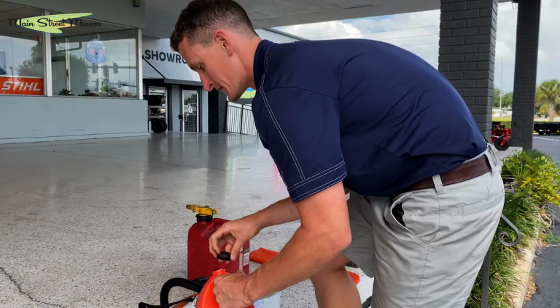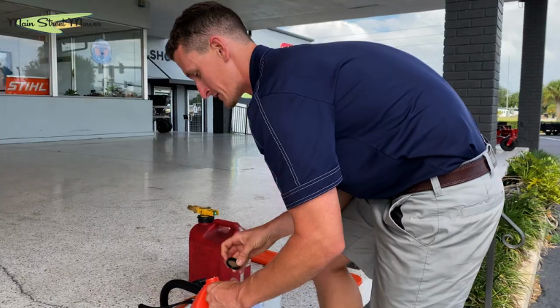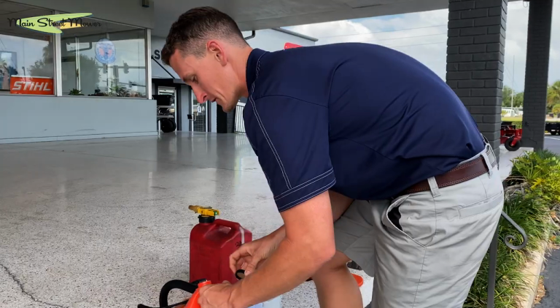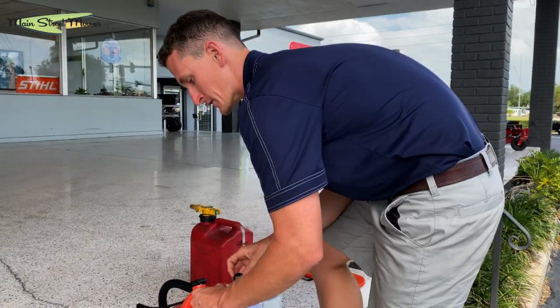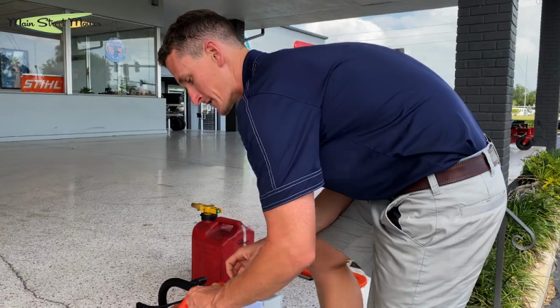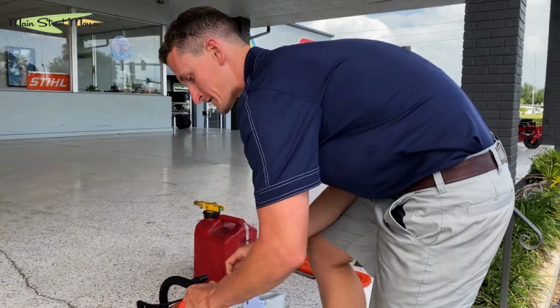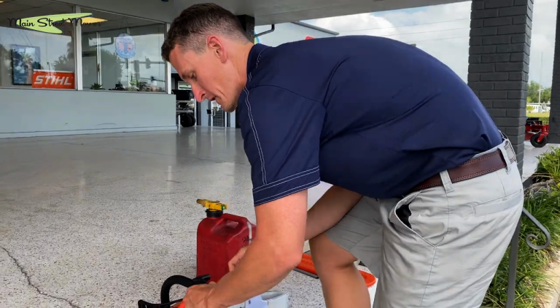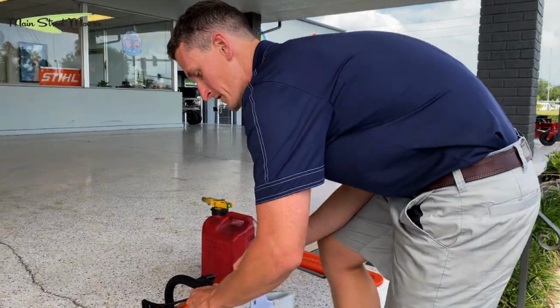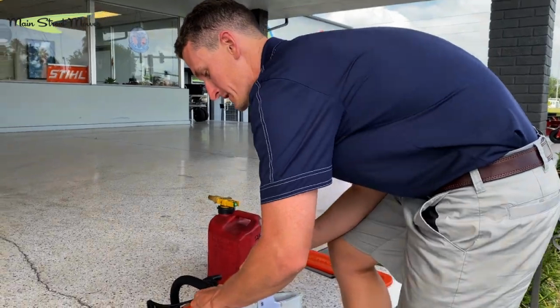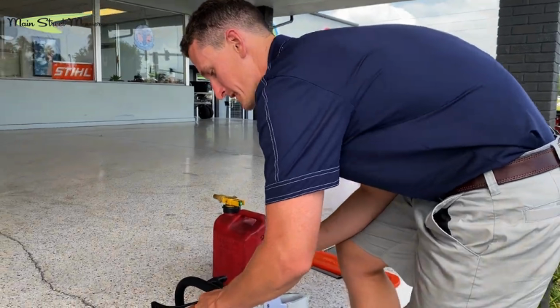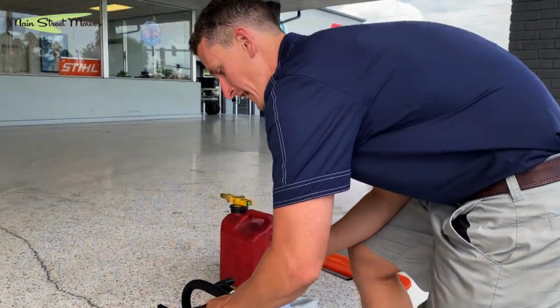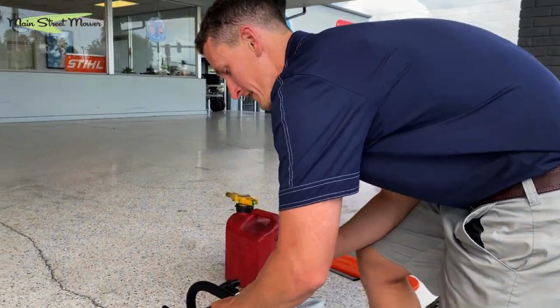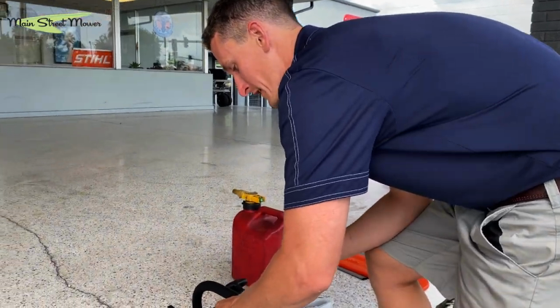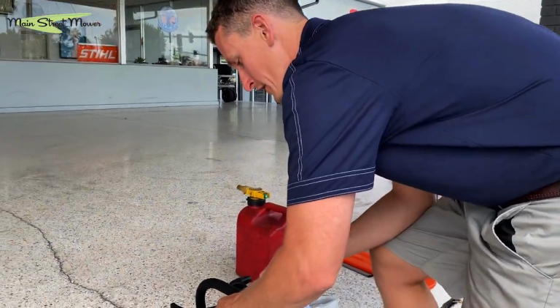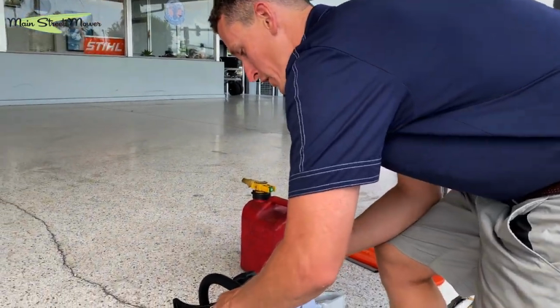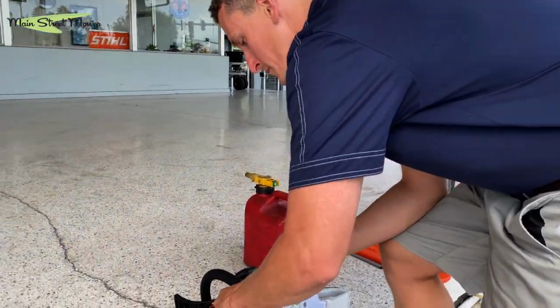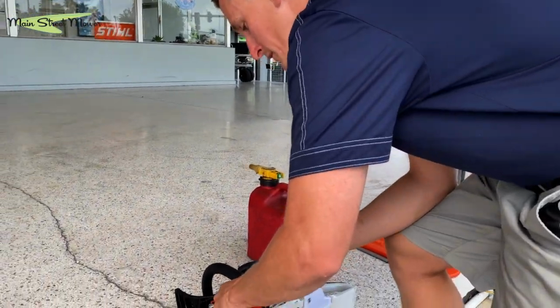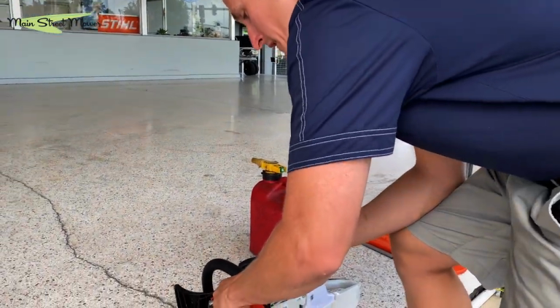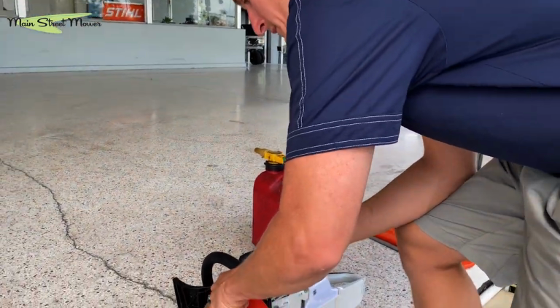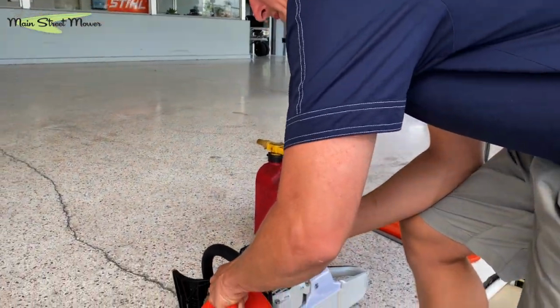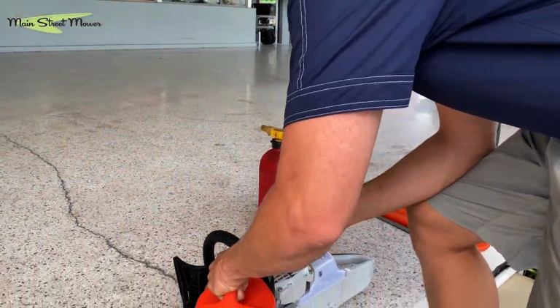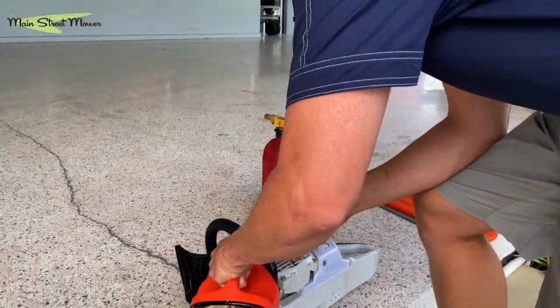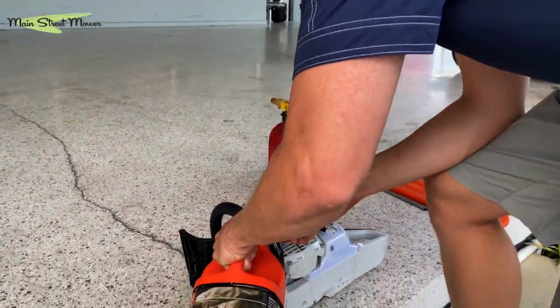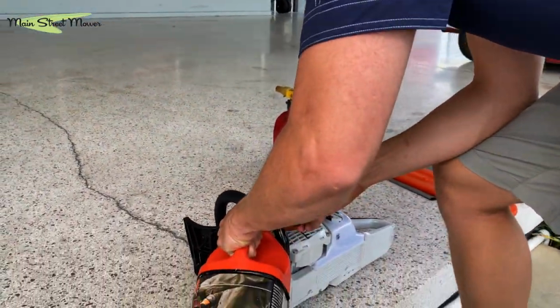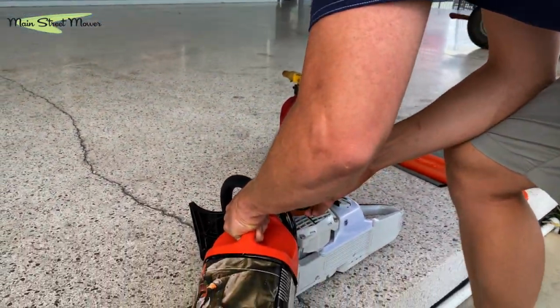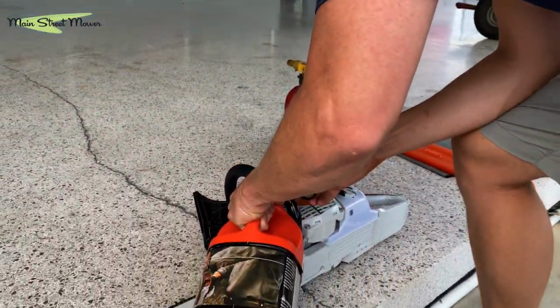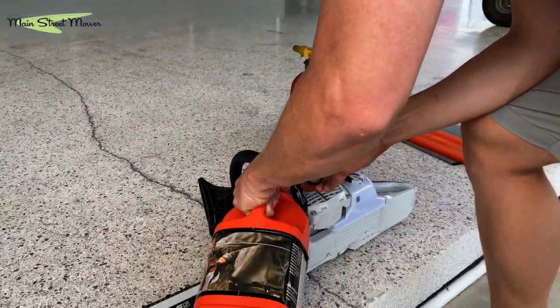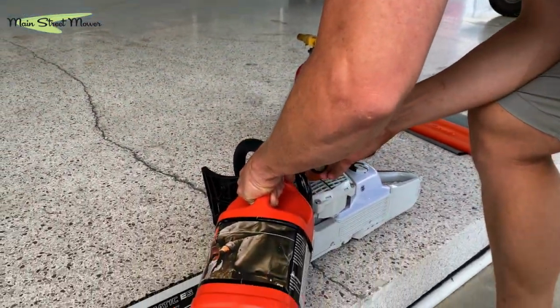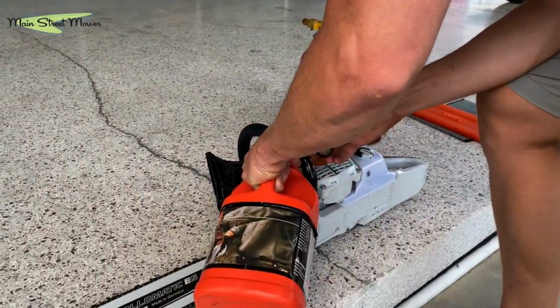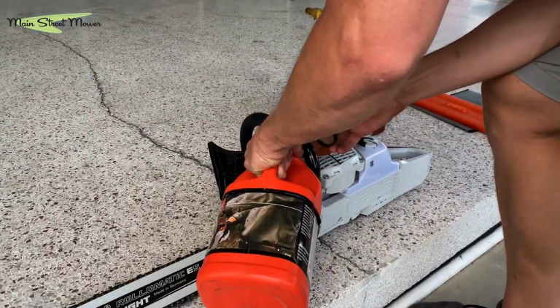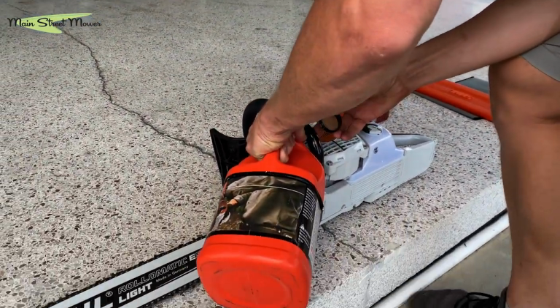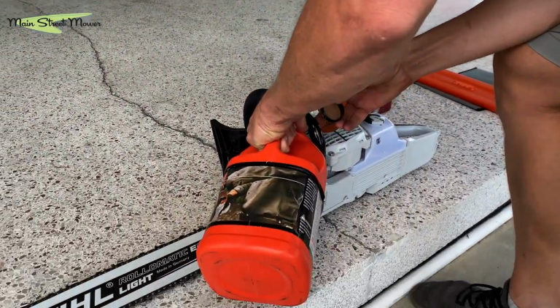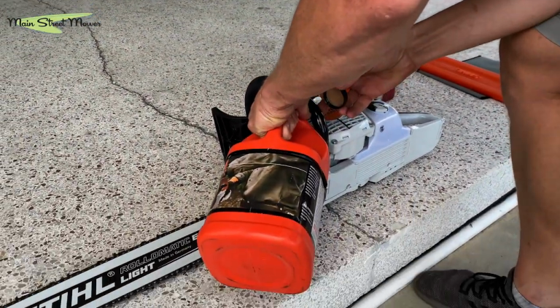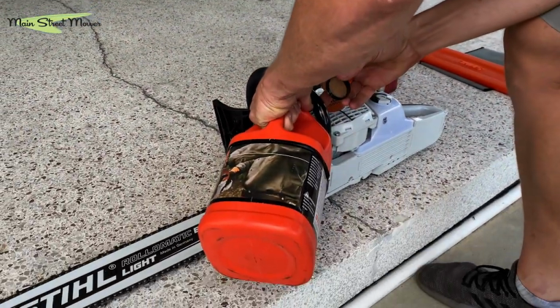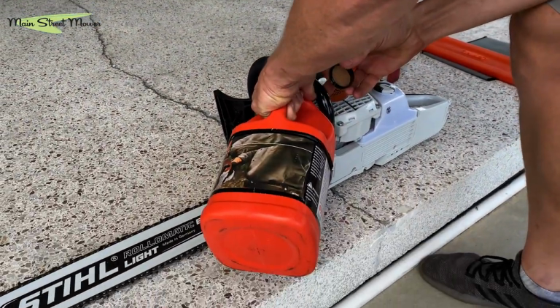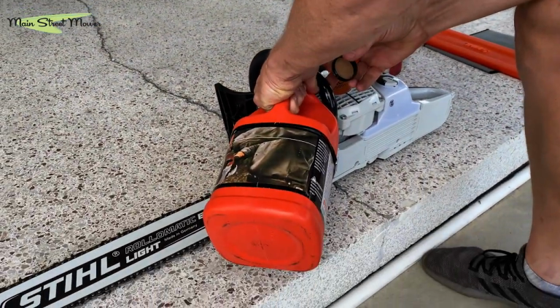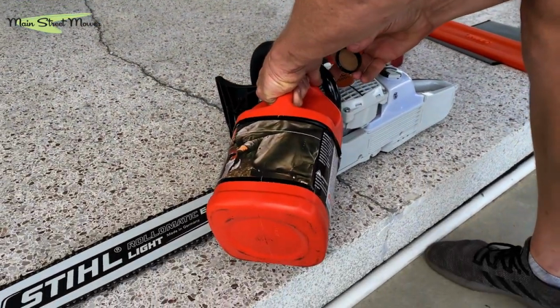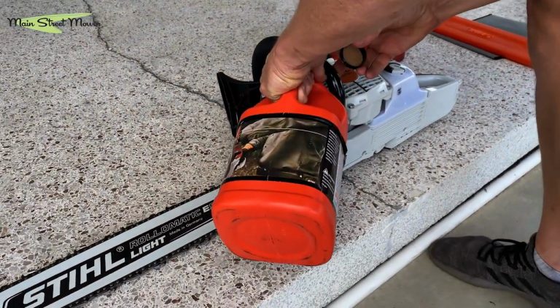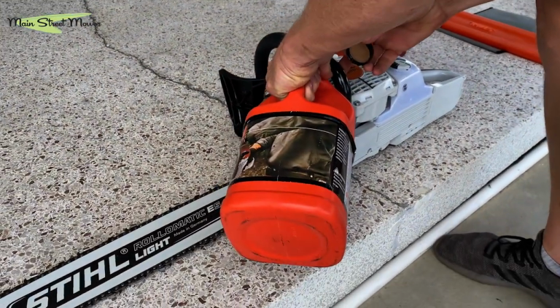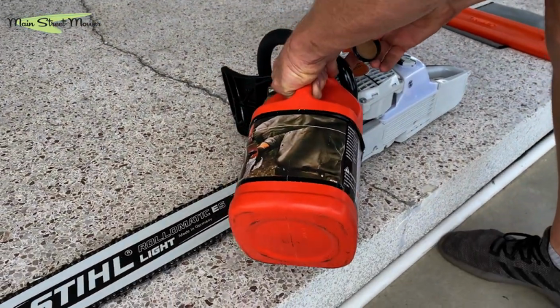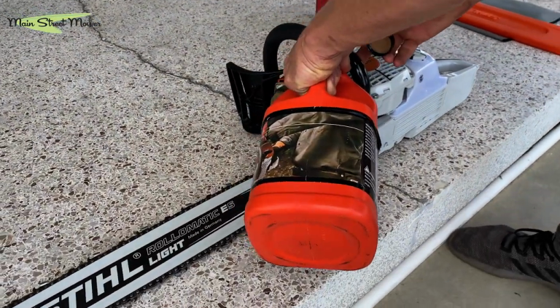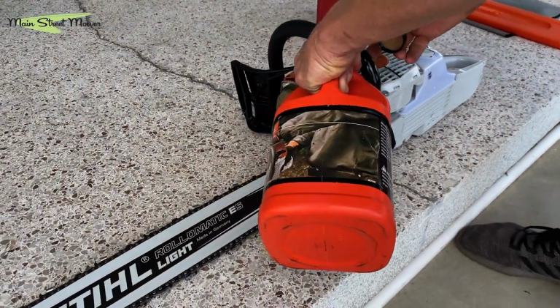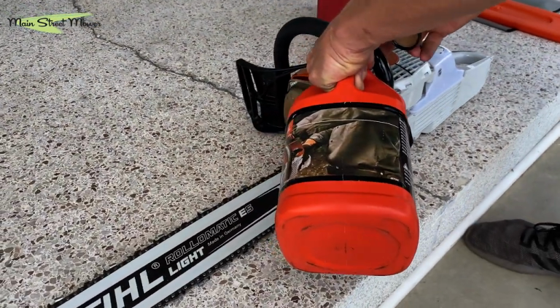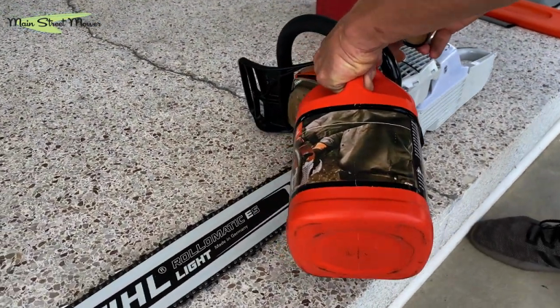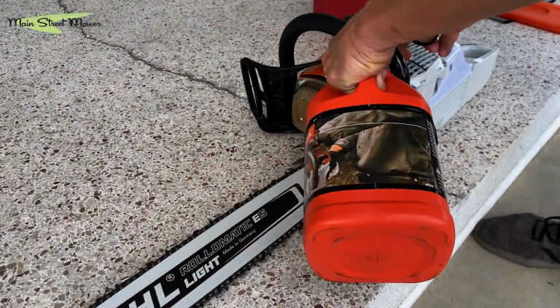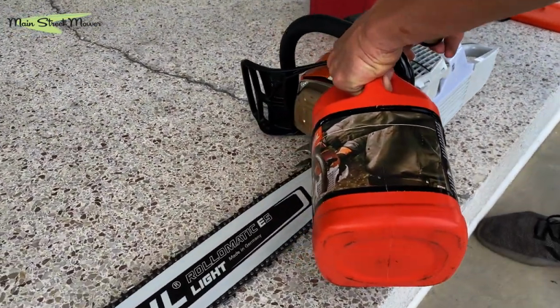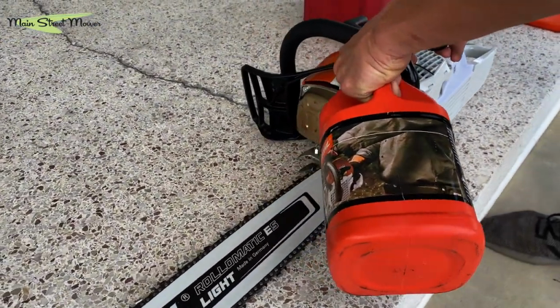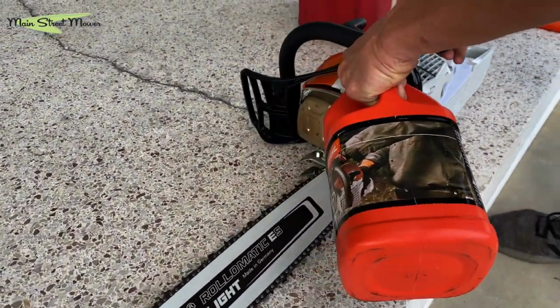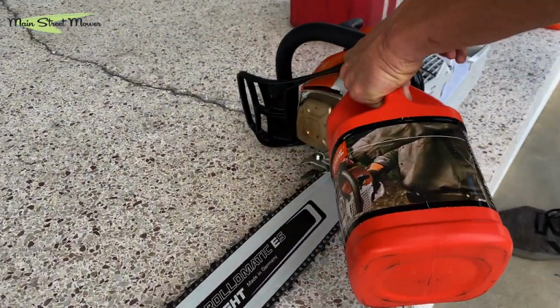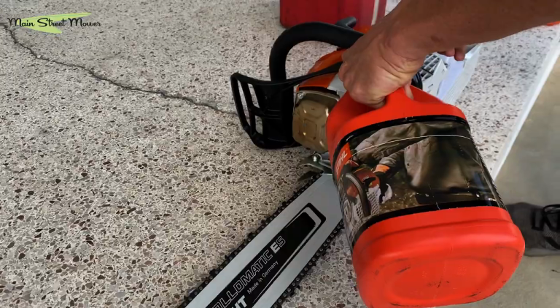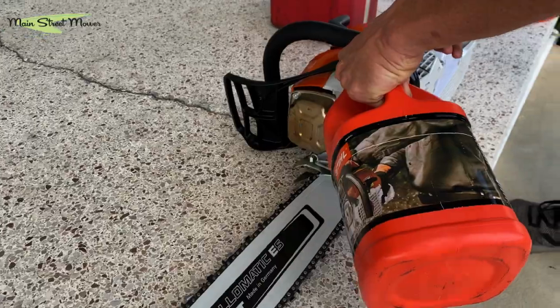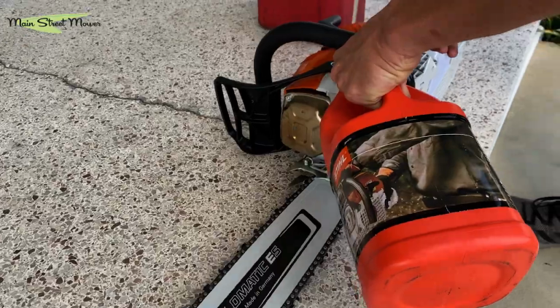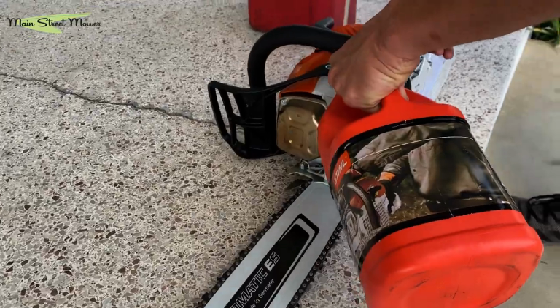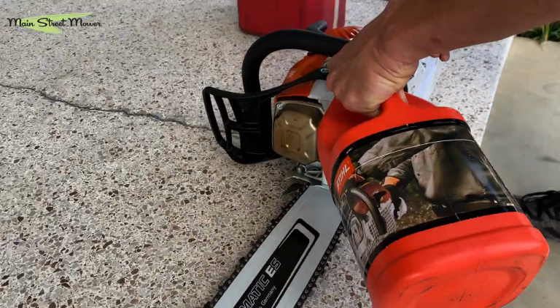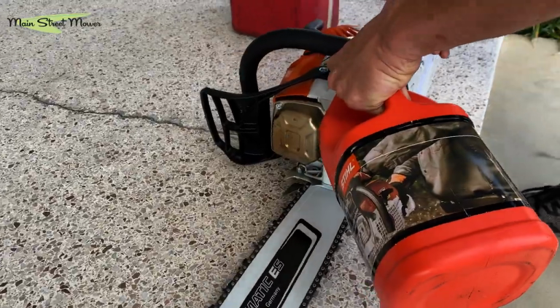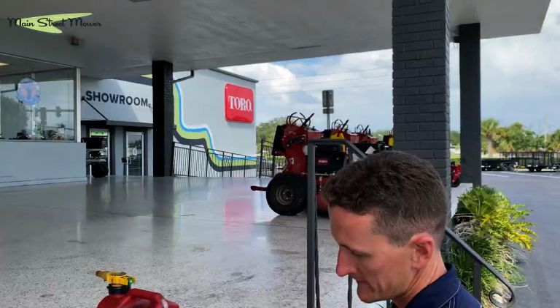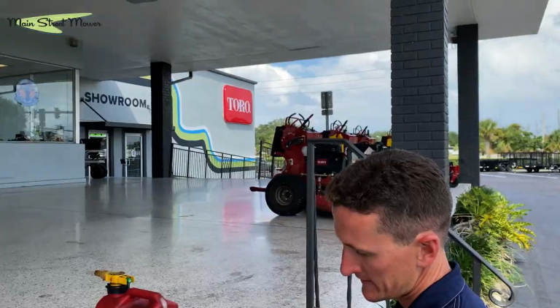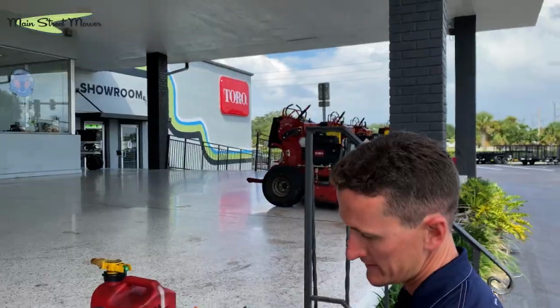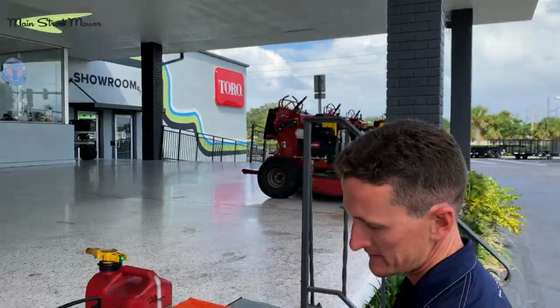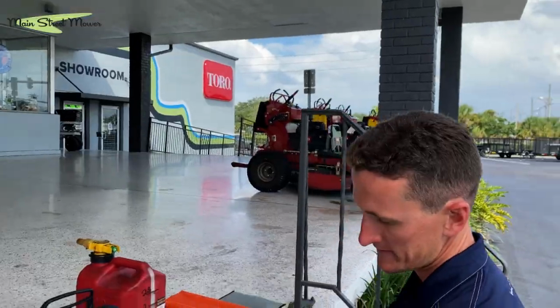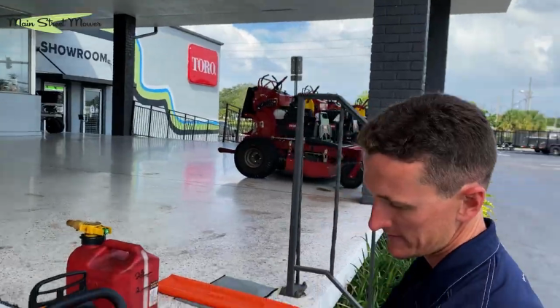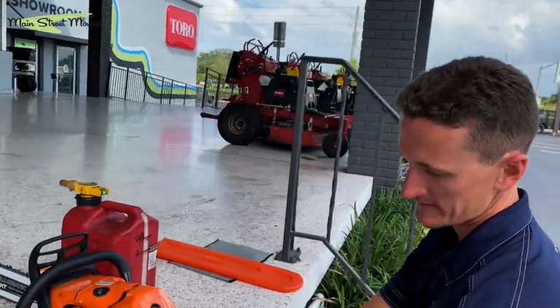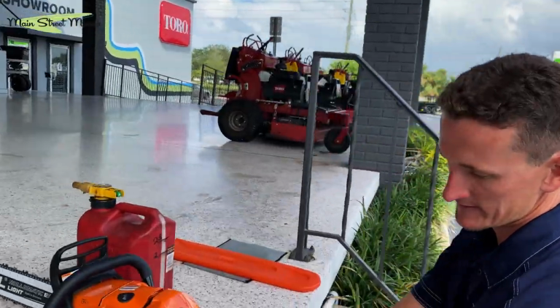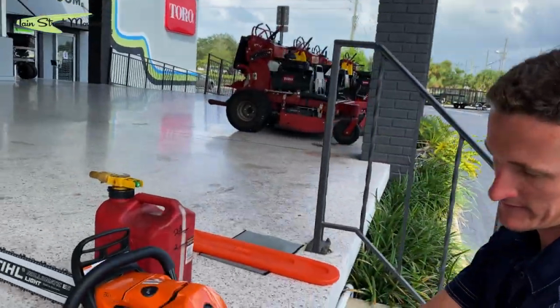This saw does not have a carburetor by the way — it has an injector. Can you see this?